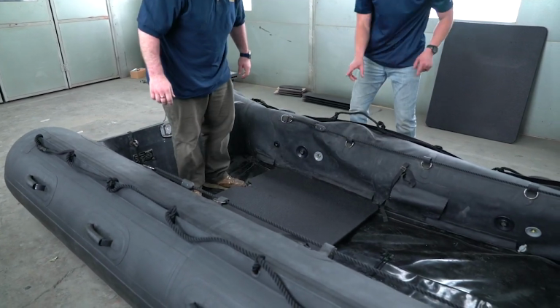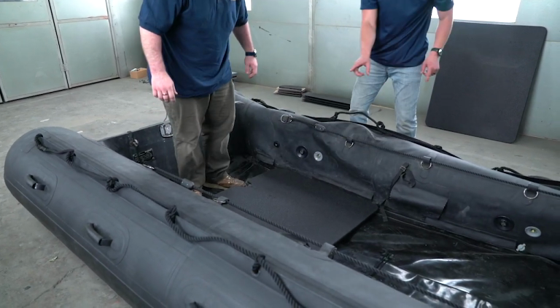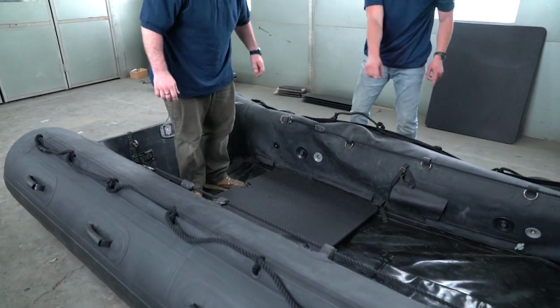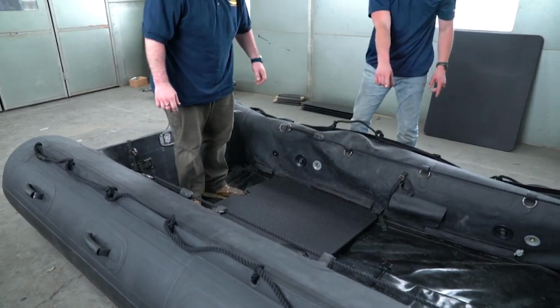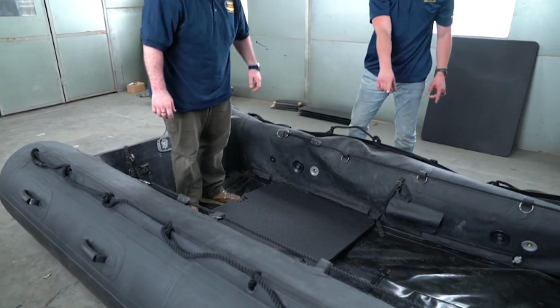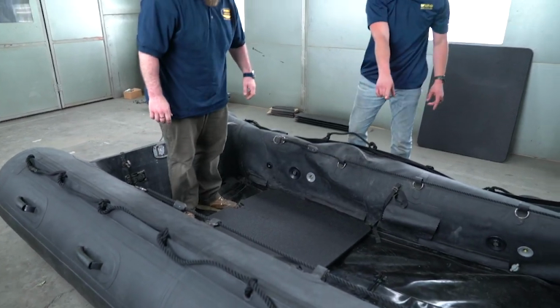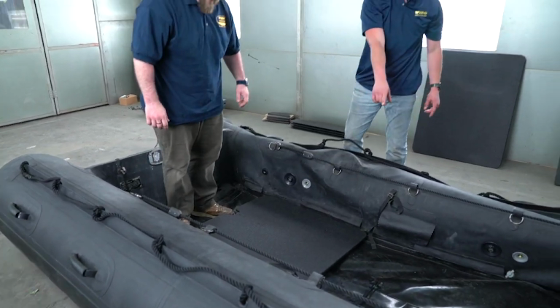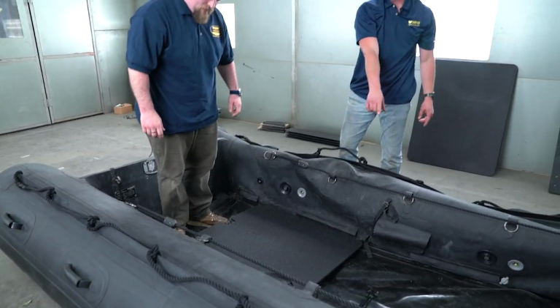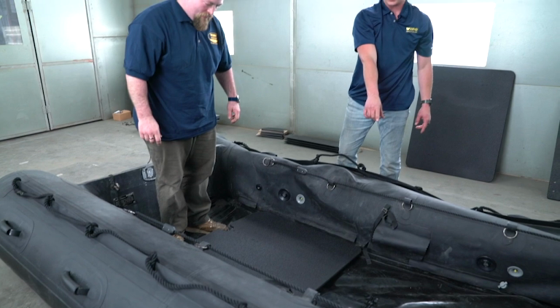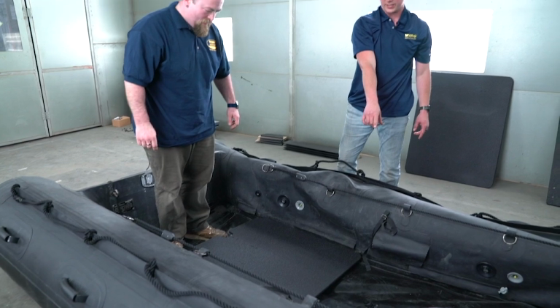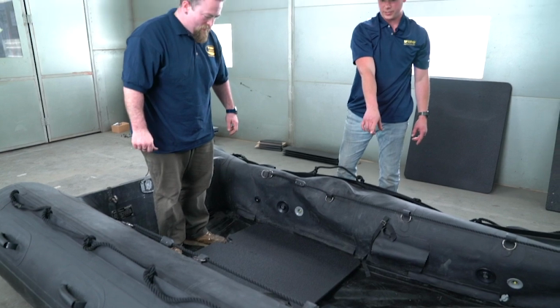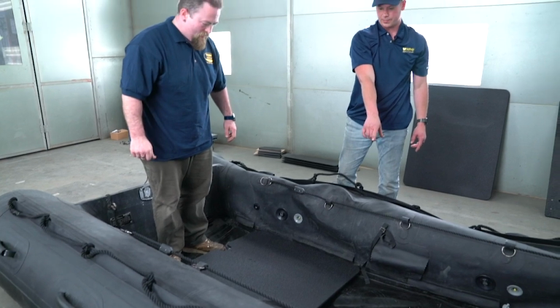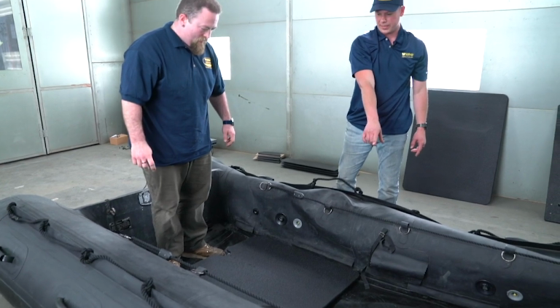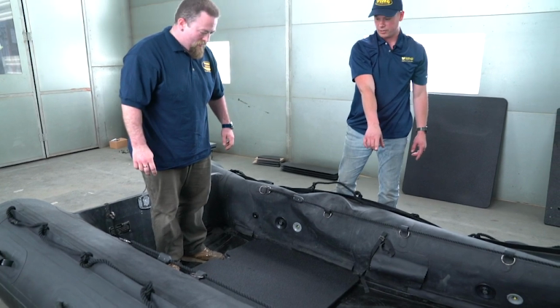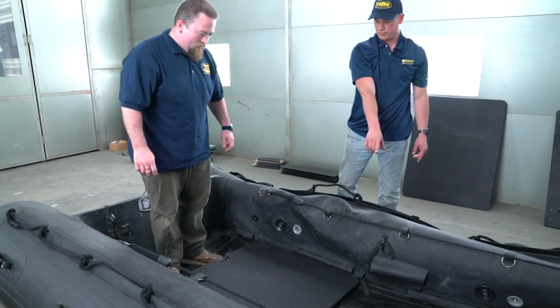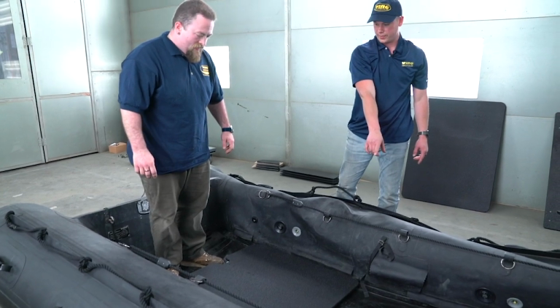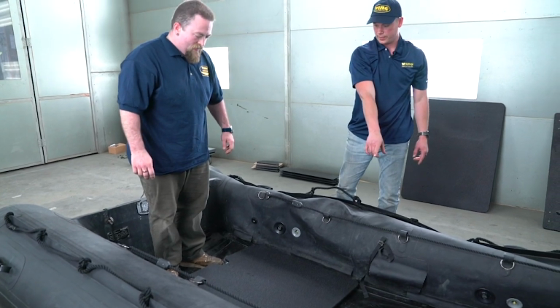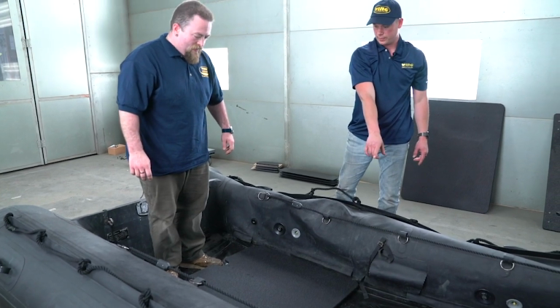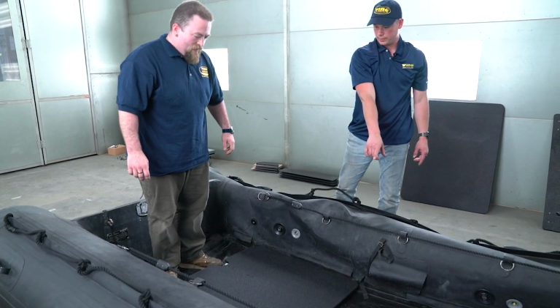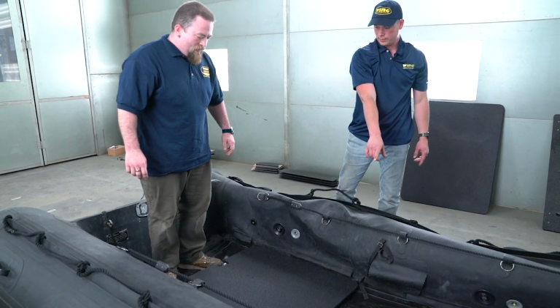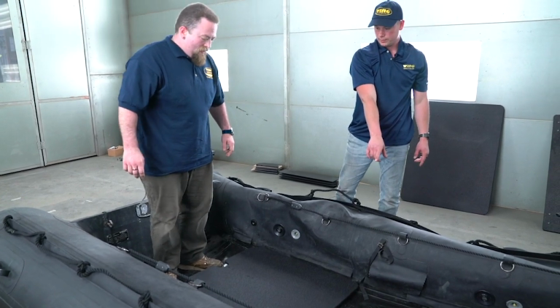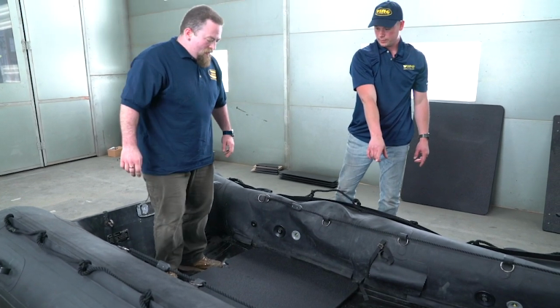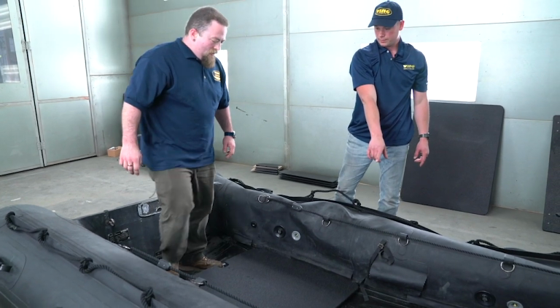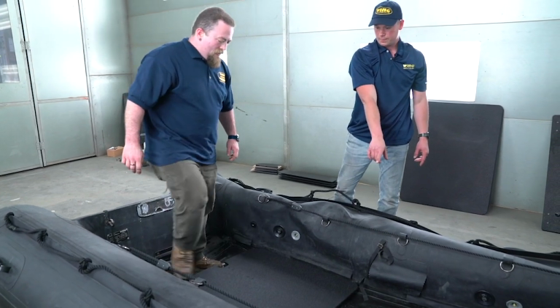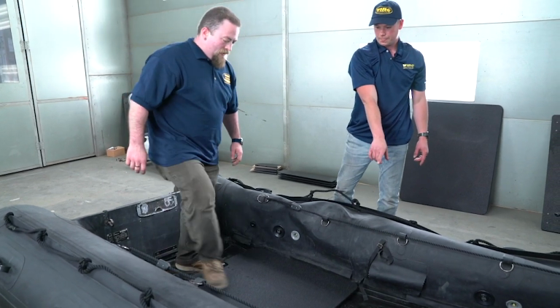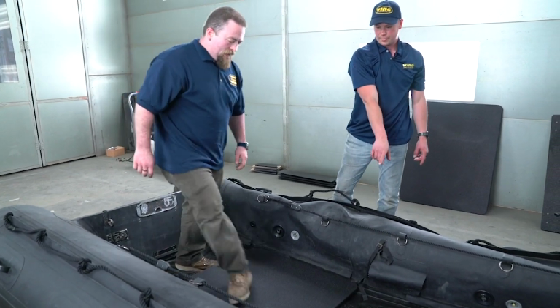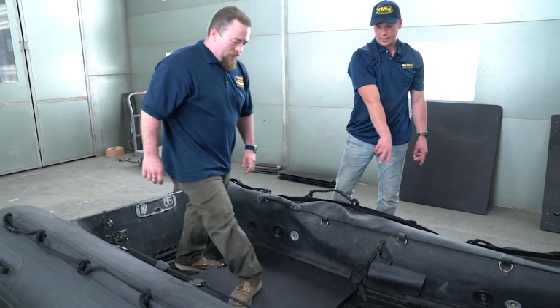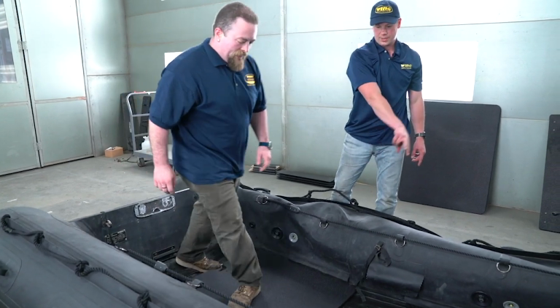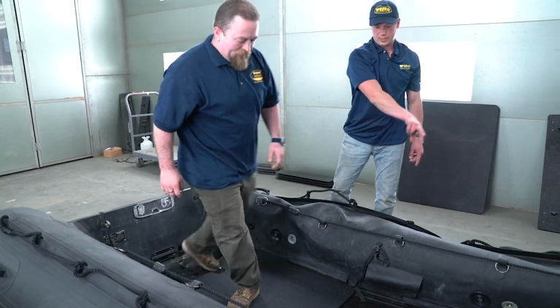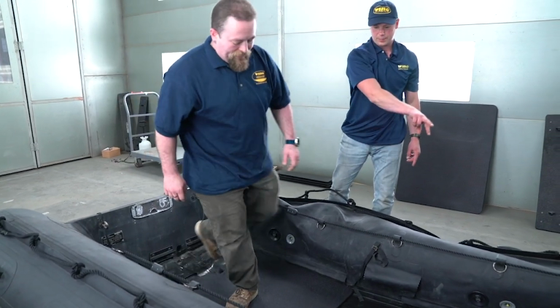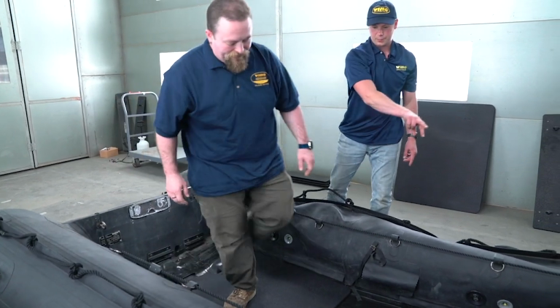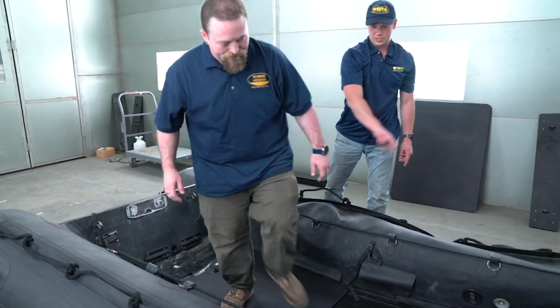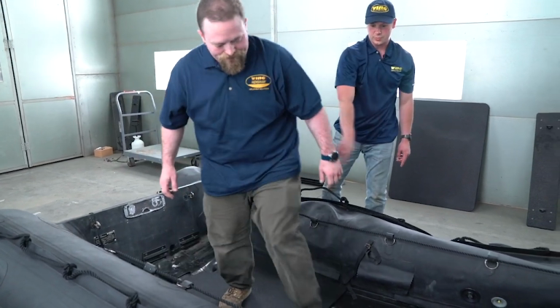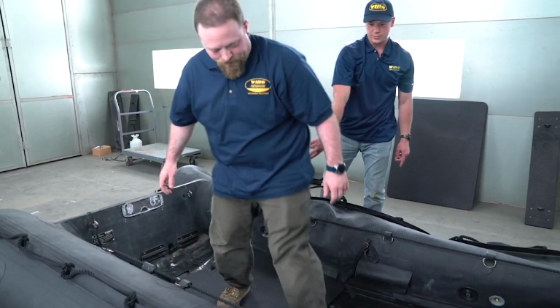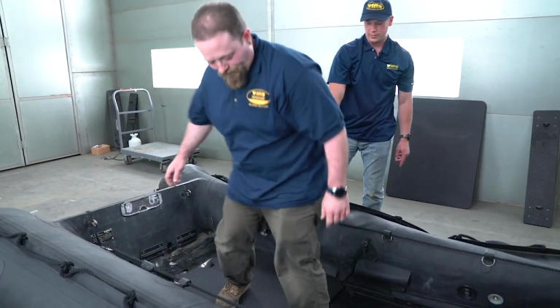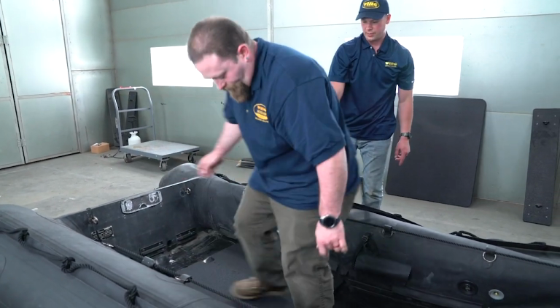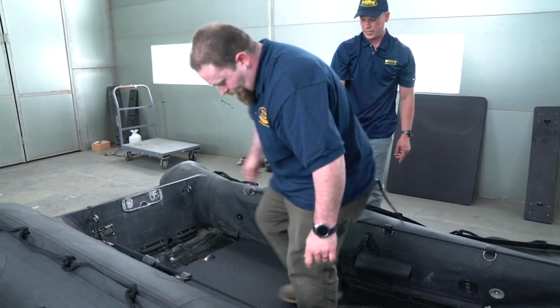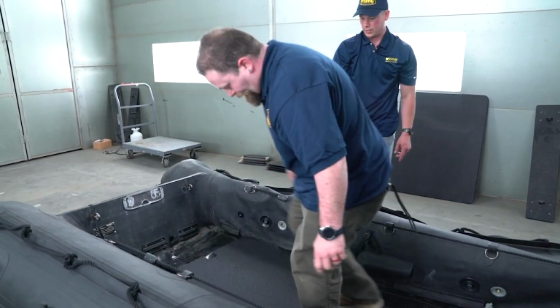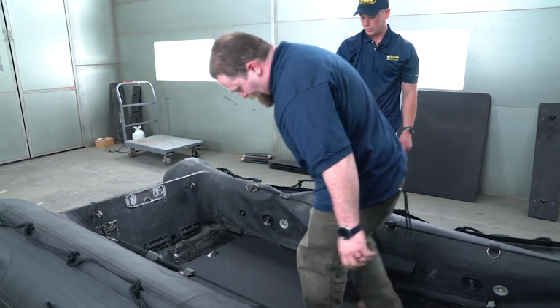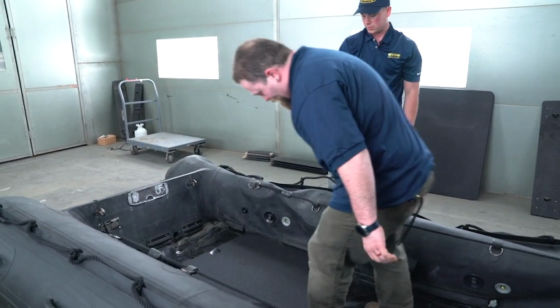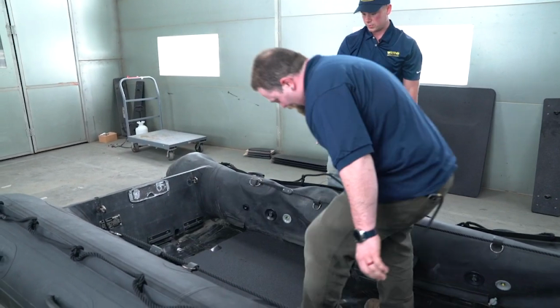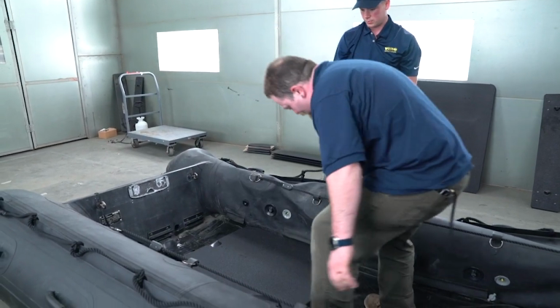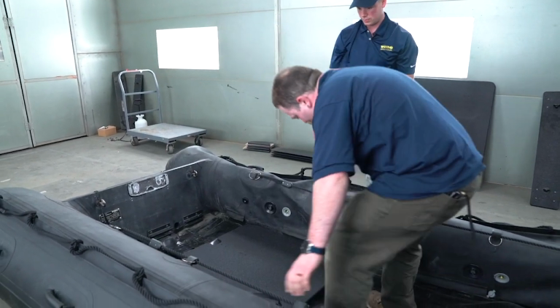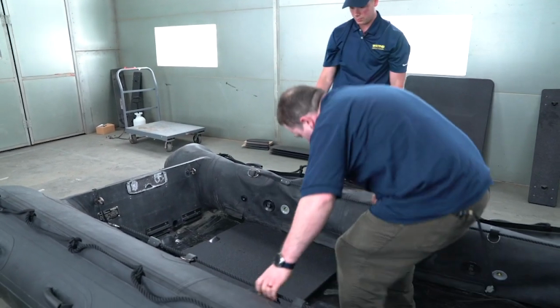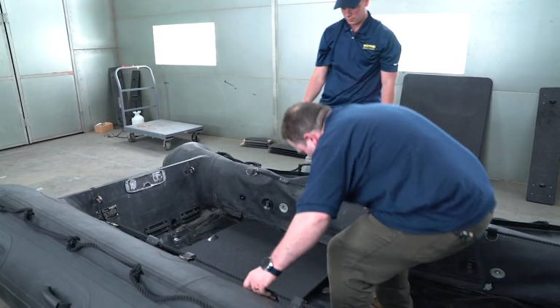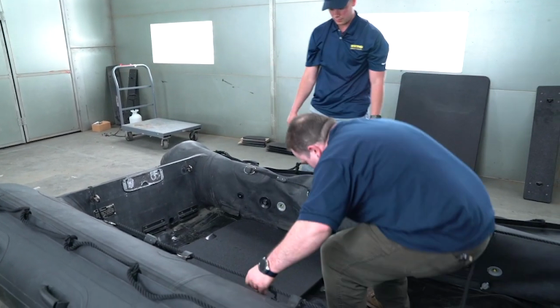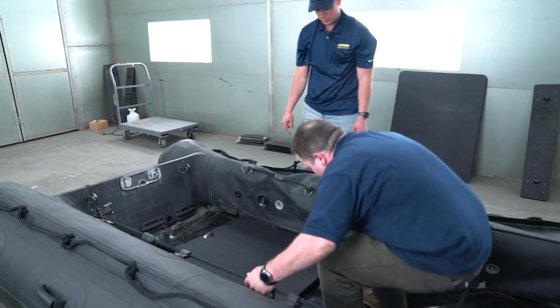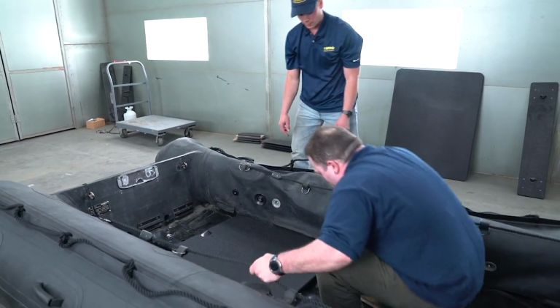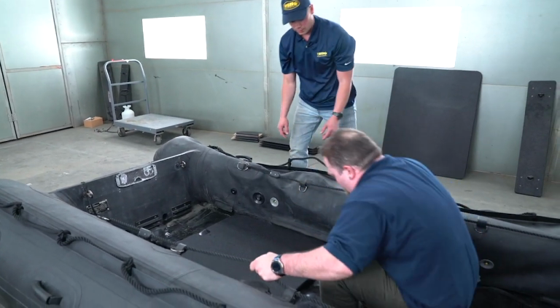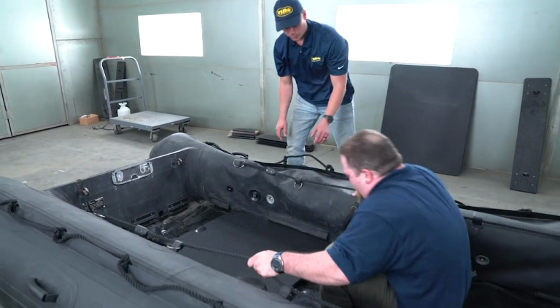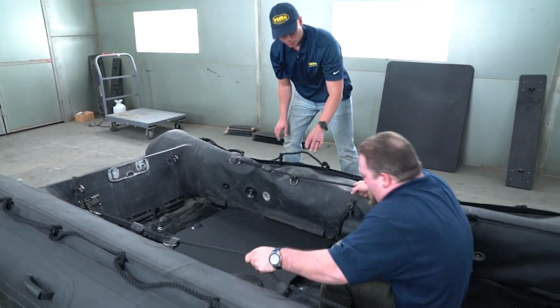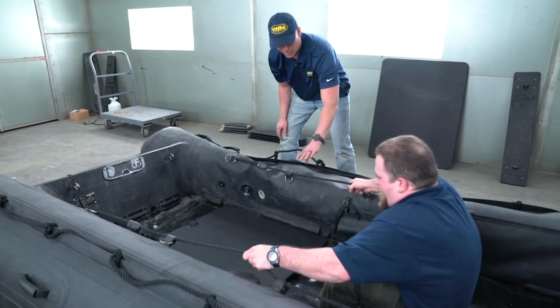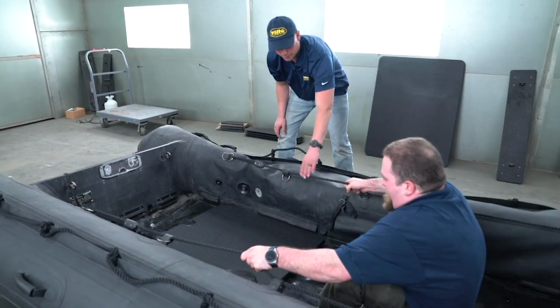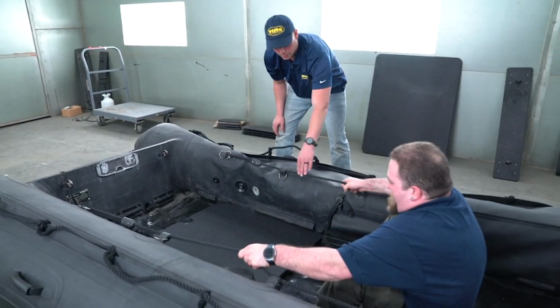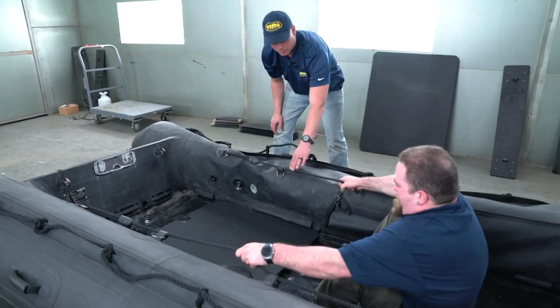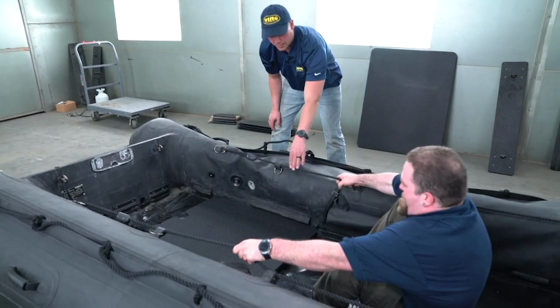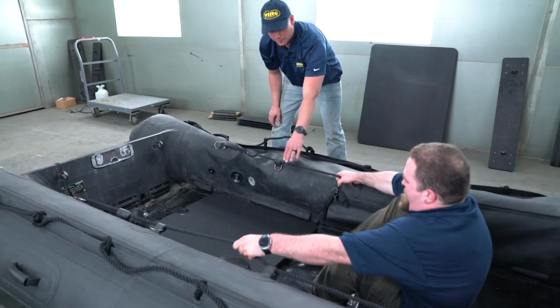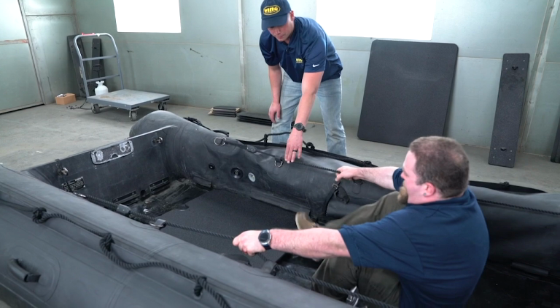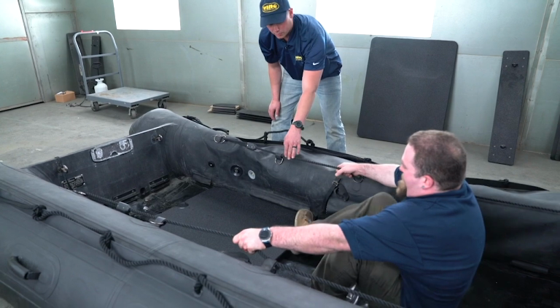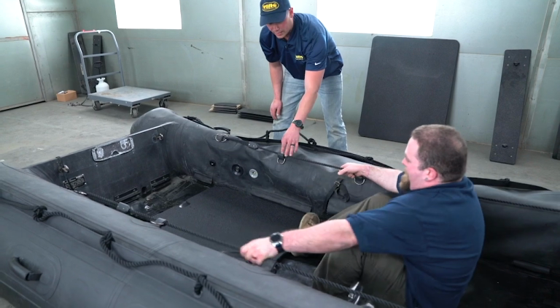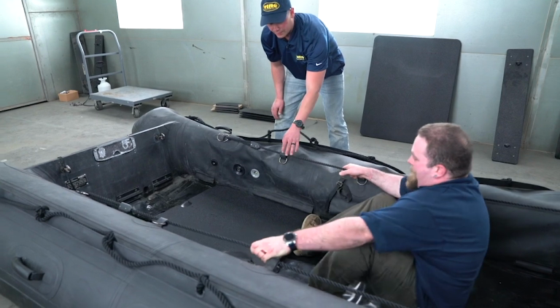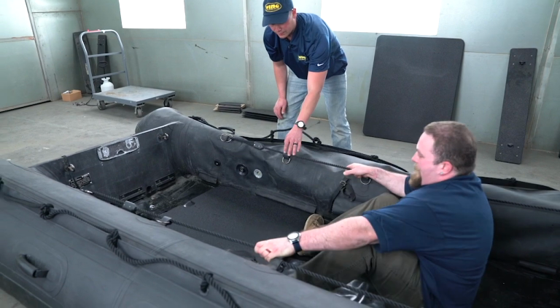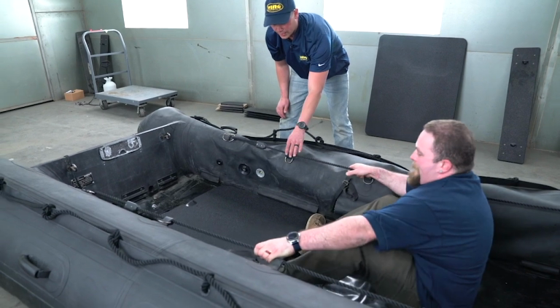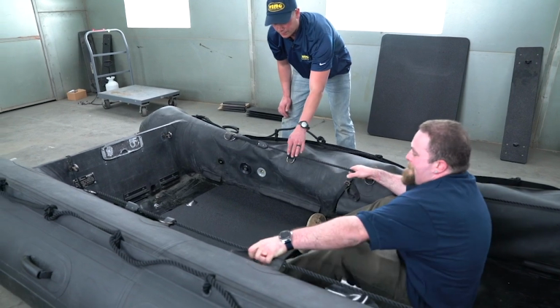Now you can sit on your butt over here and you're going to push with your heels. Grab a lot of that inboard lifeline.